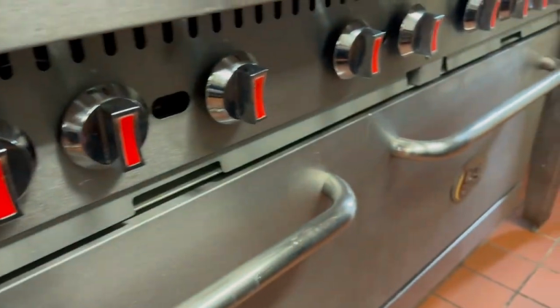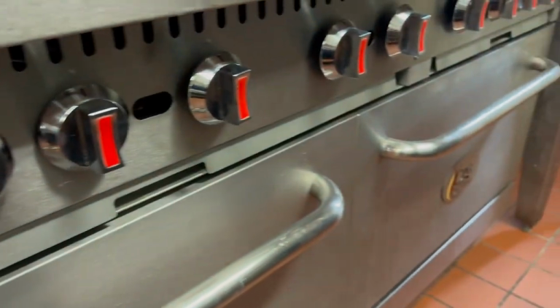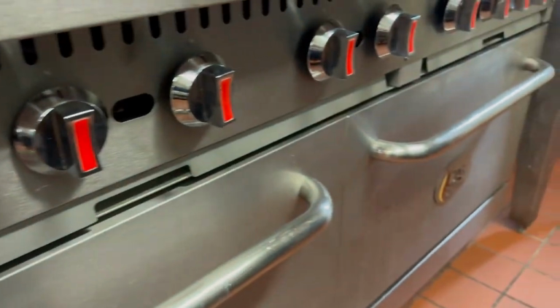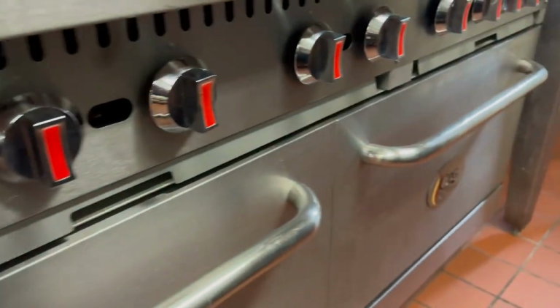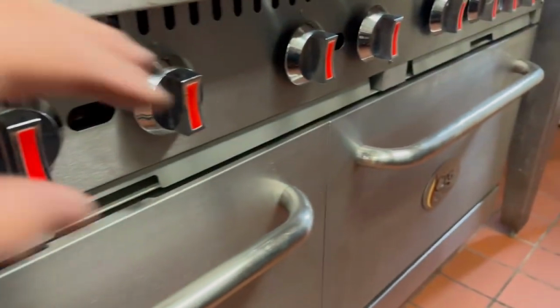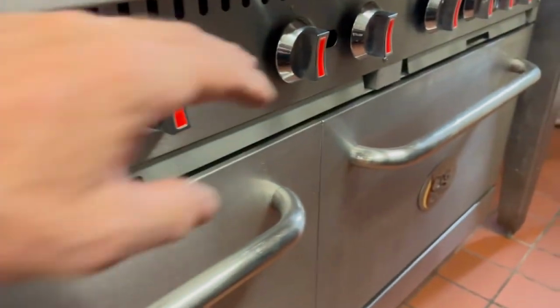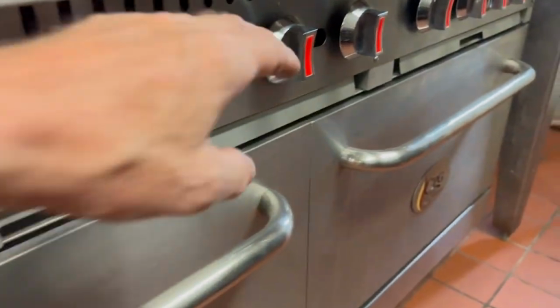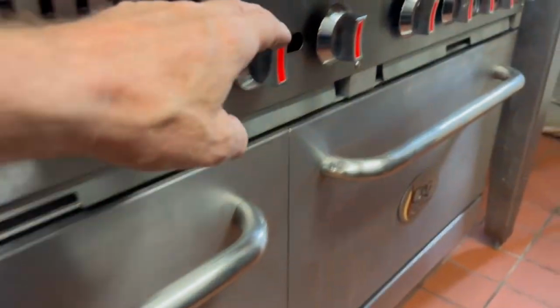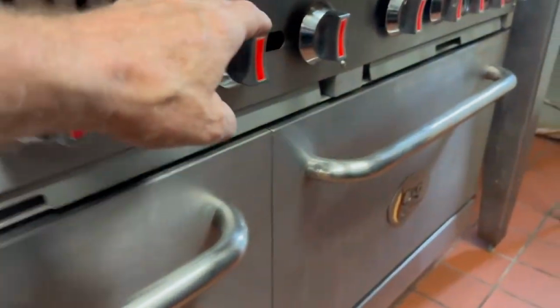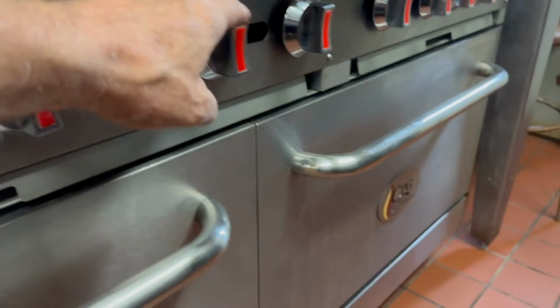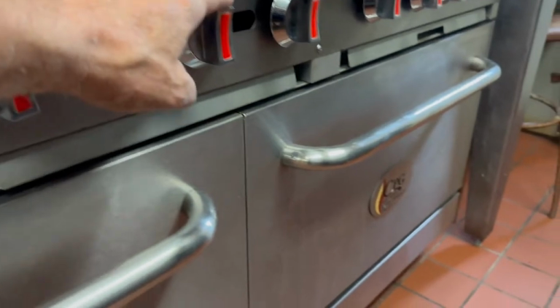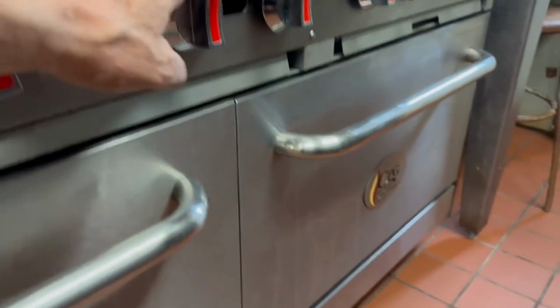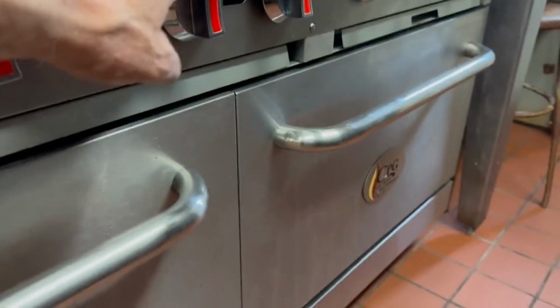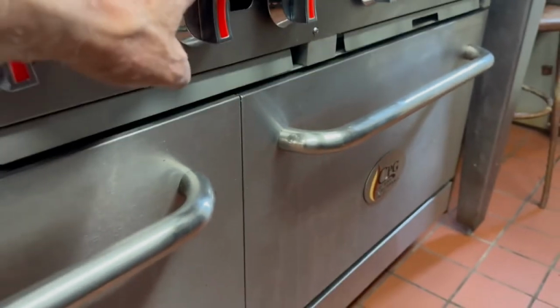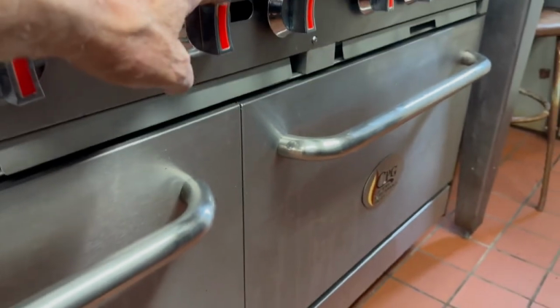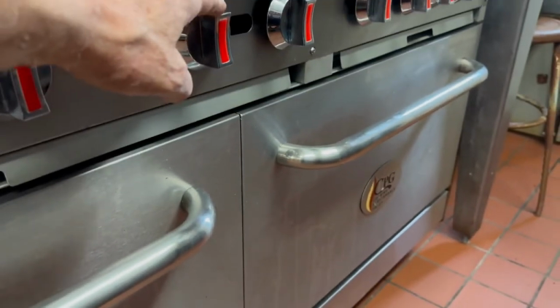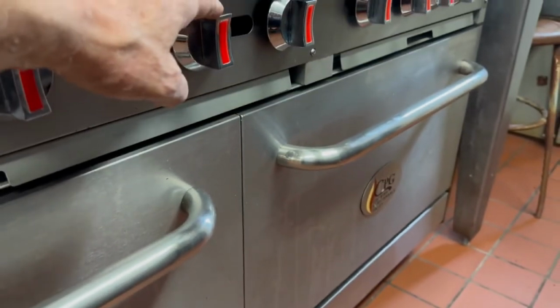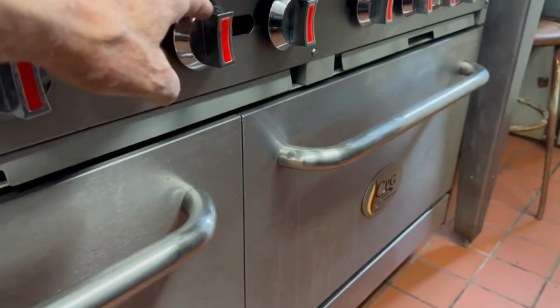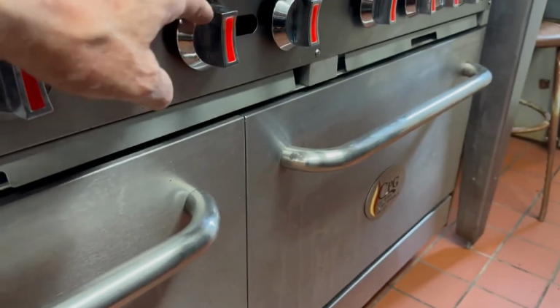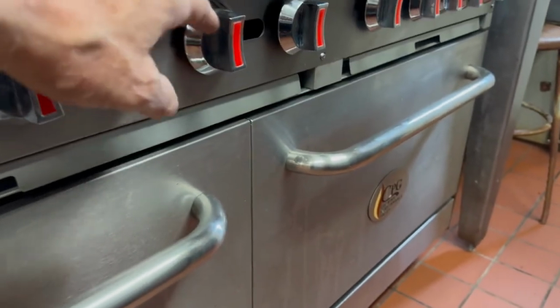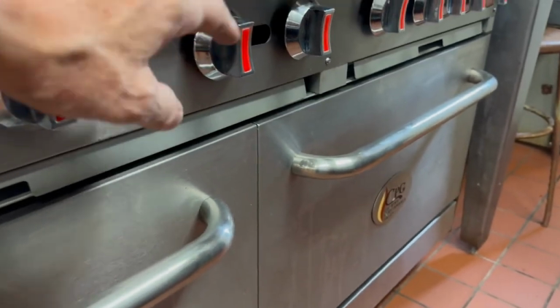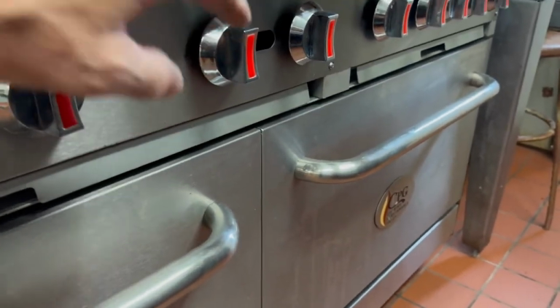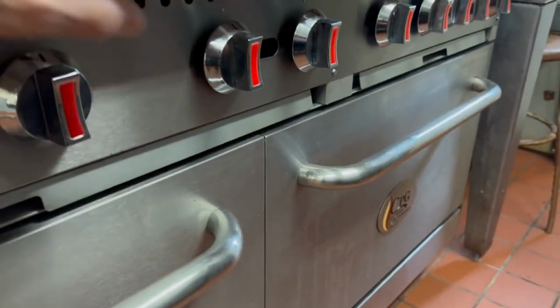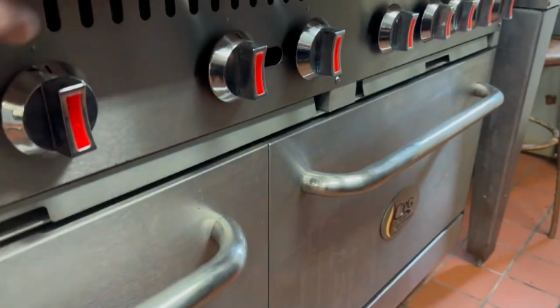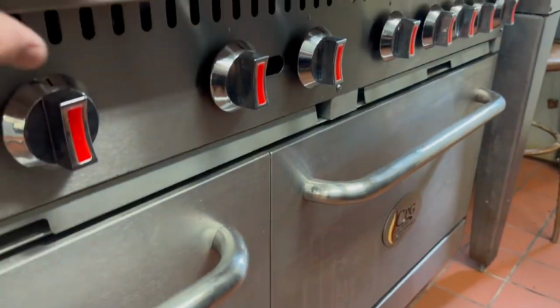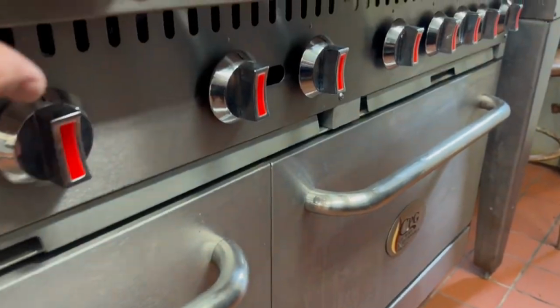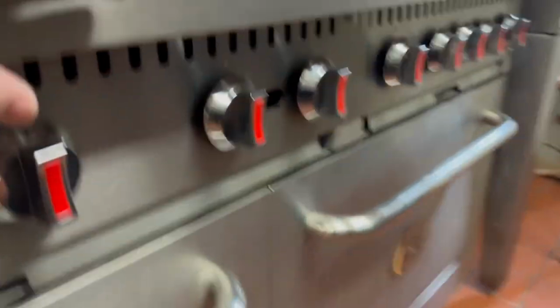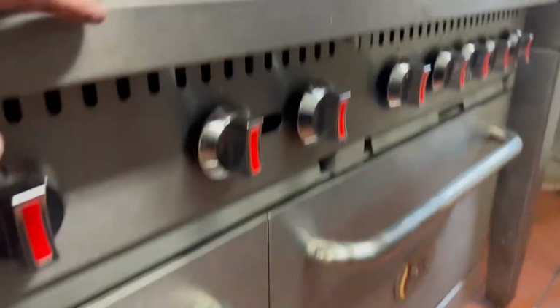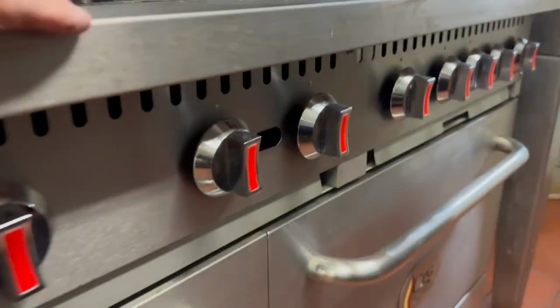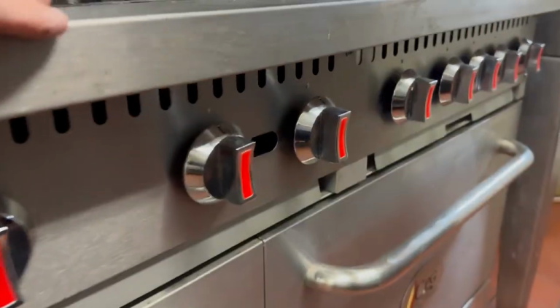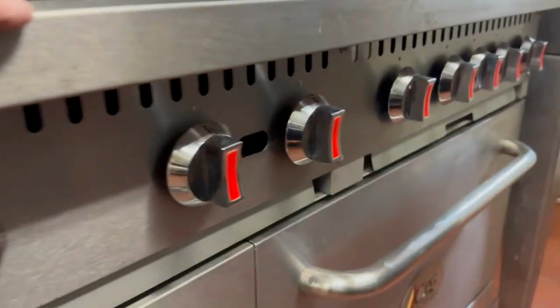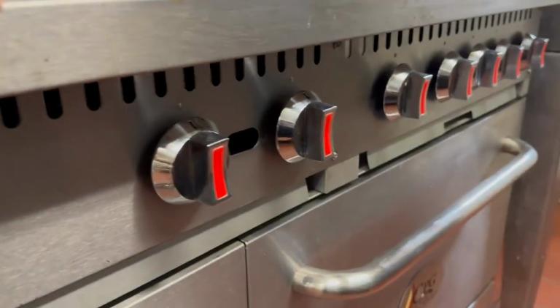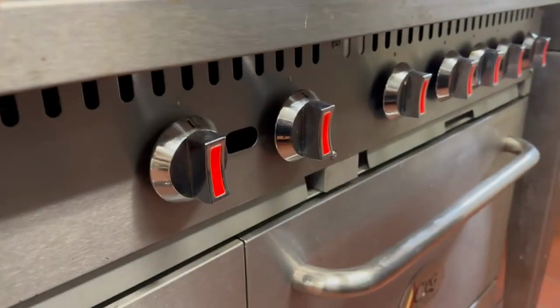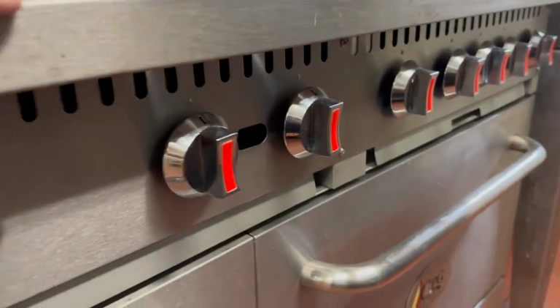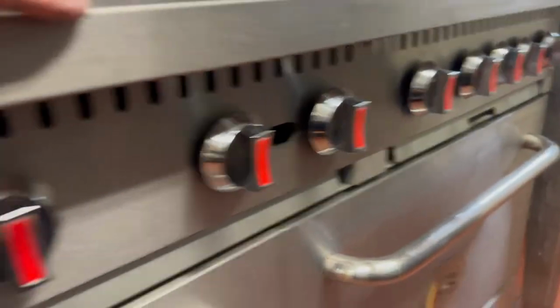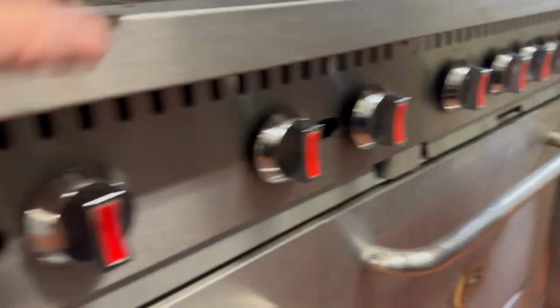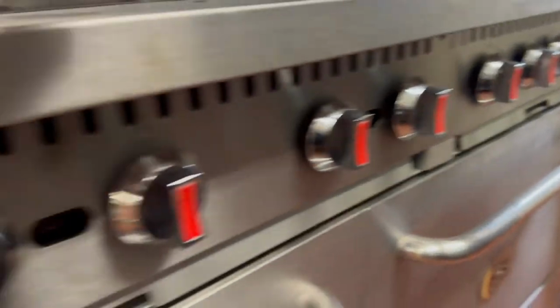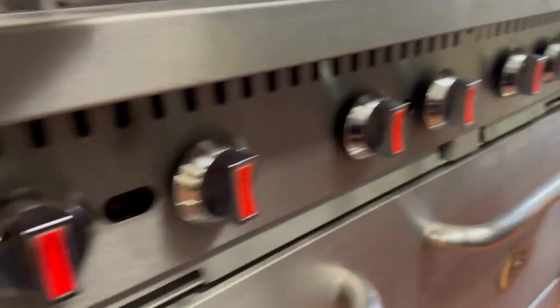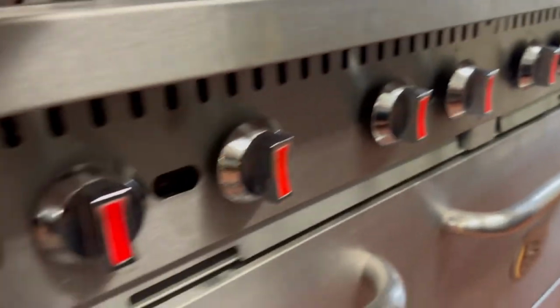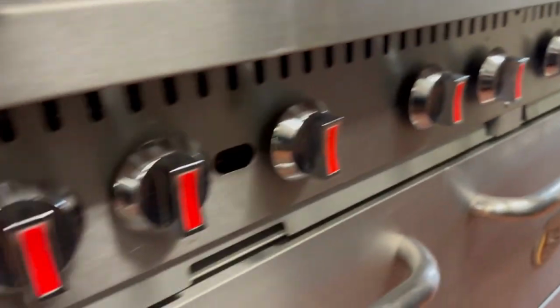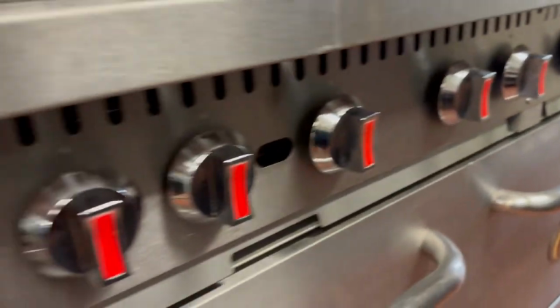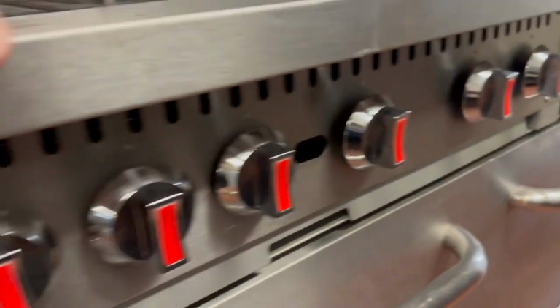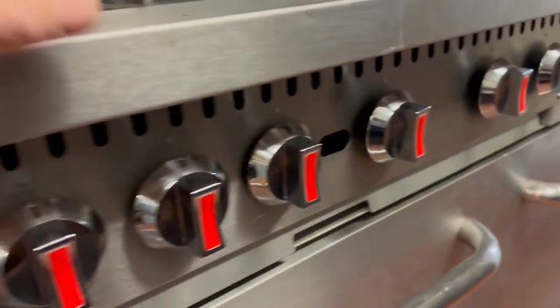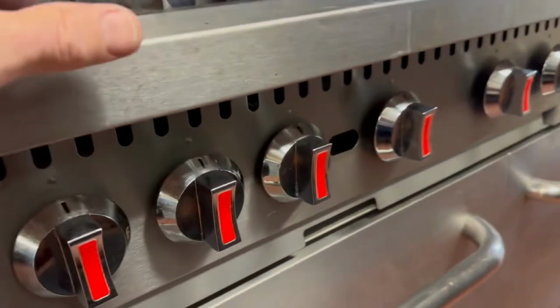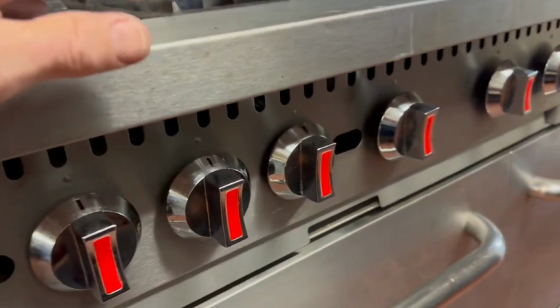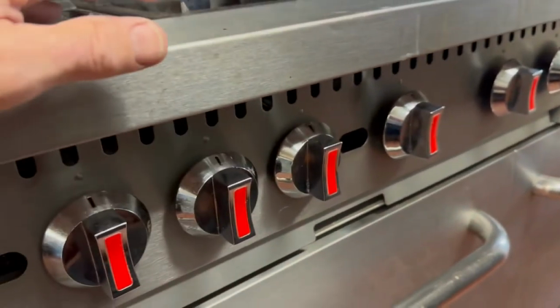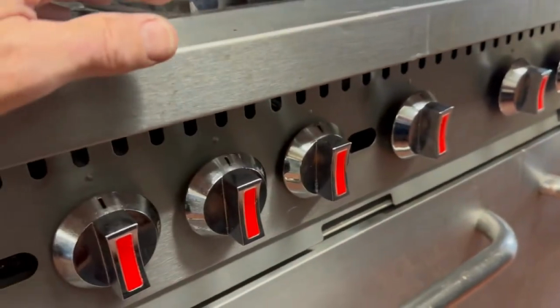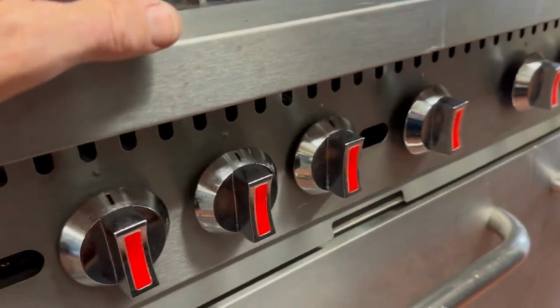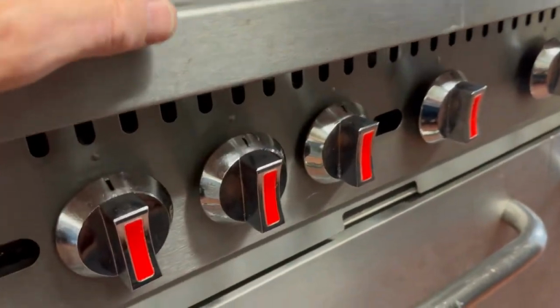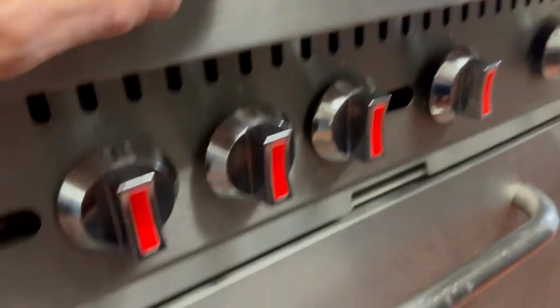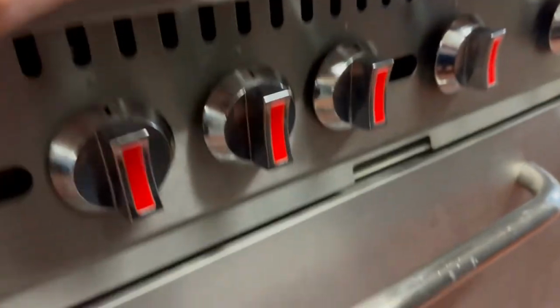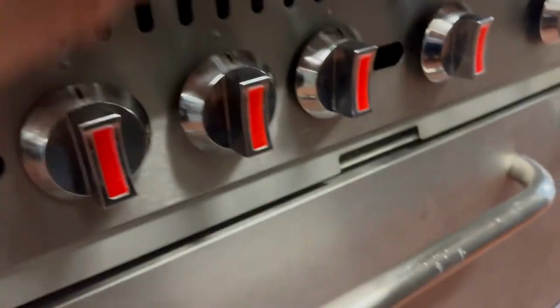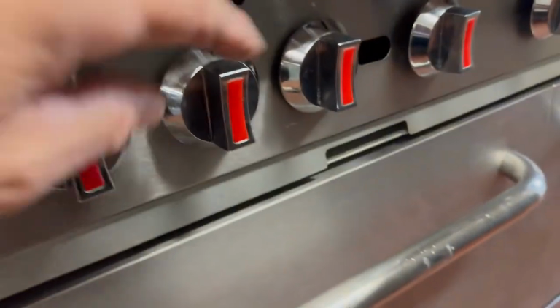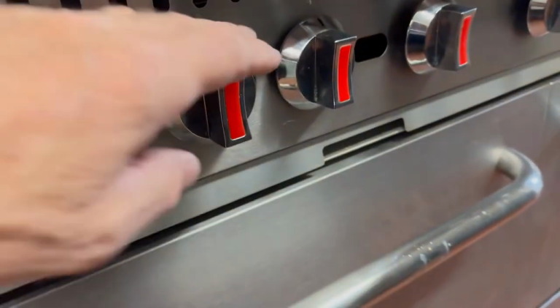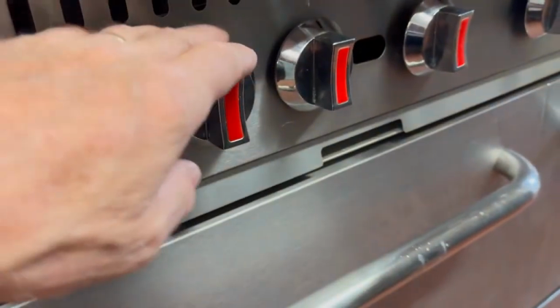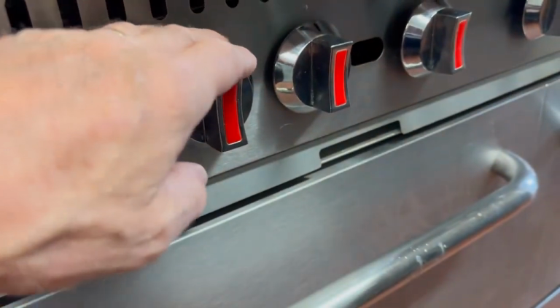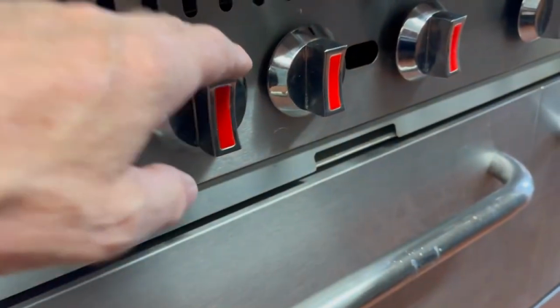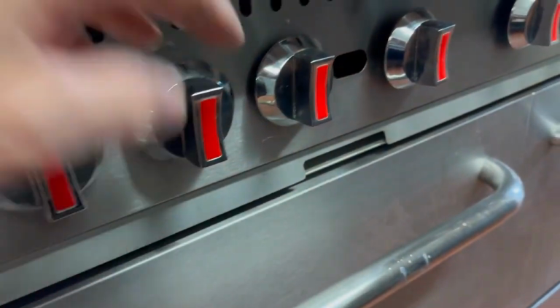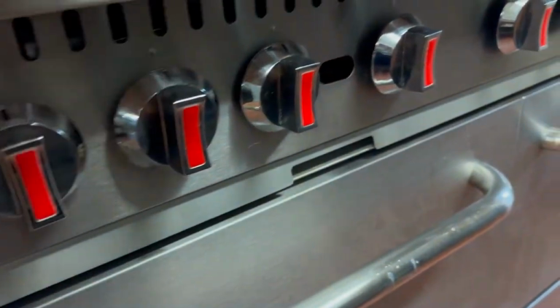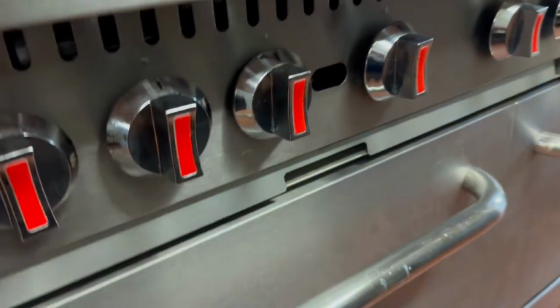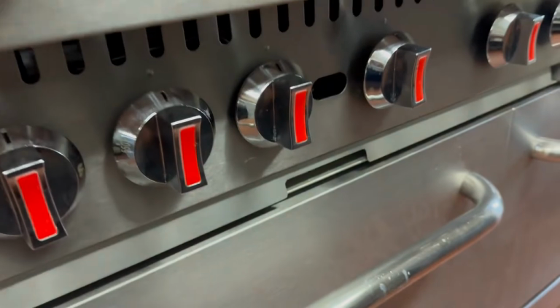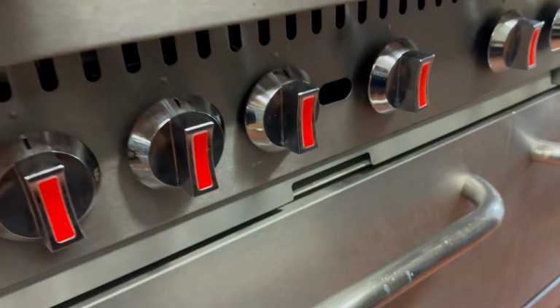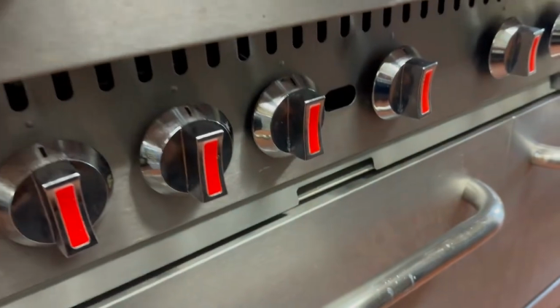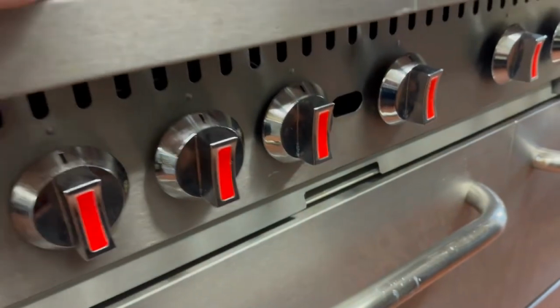Same thing over here — left is rear, right is front — and we don't want to touch the oven.